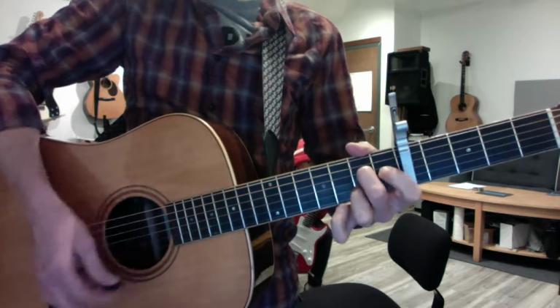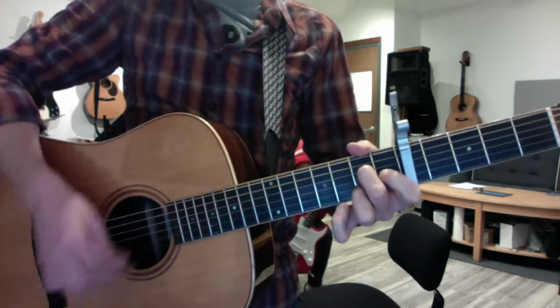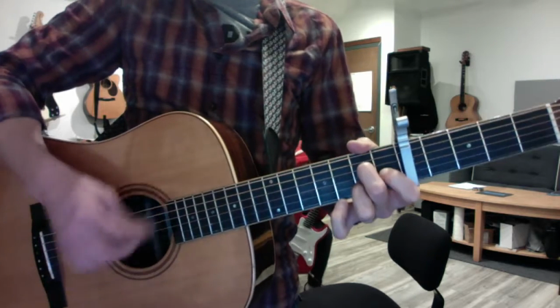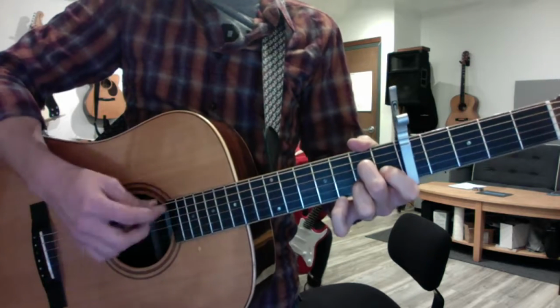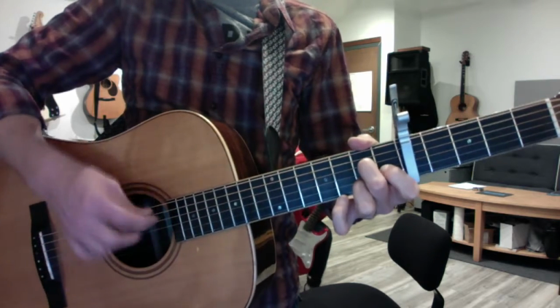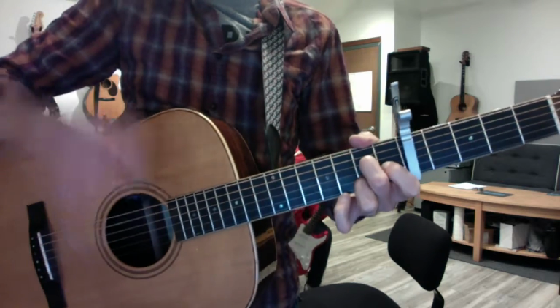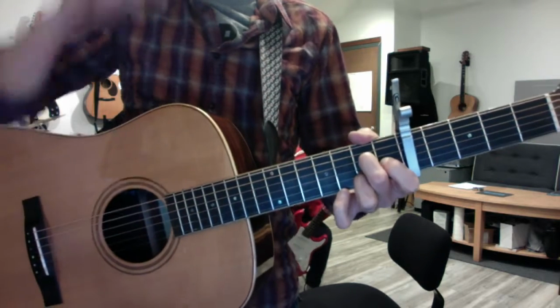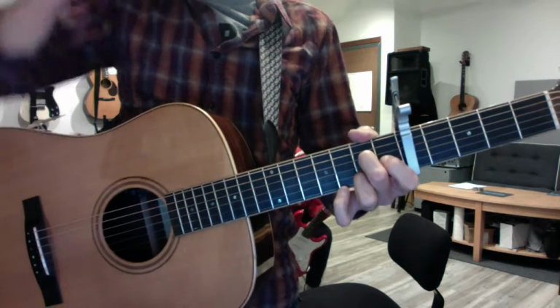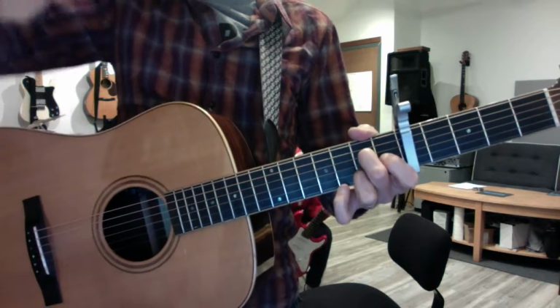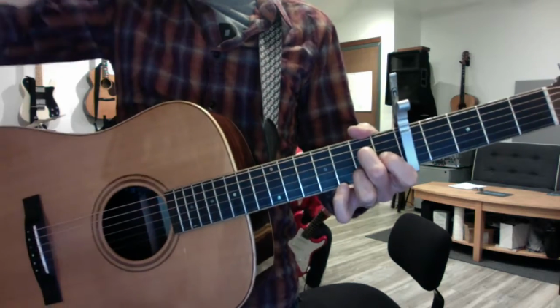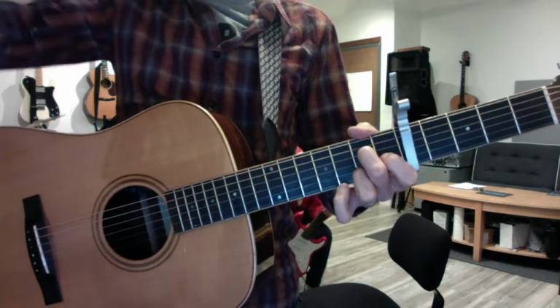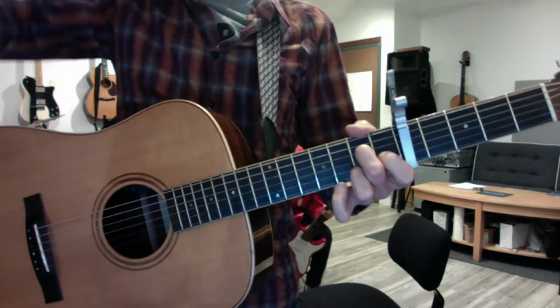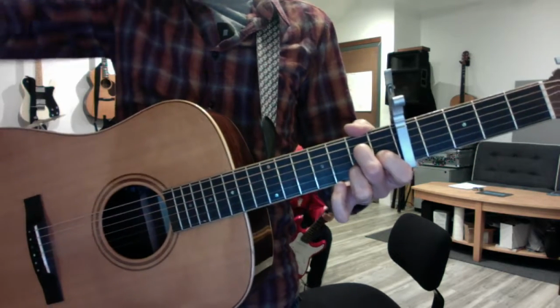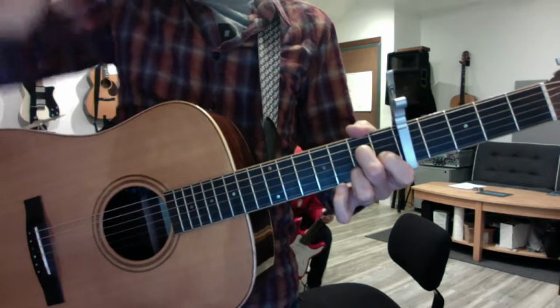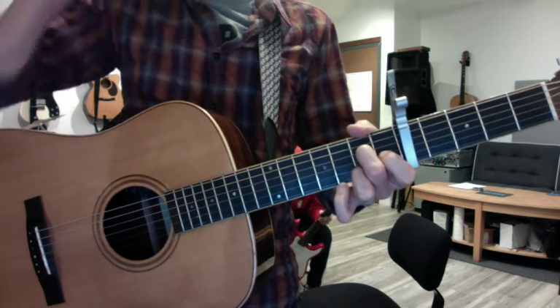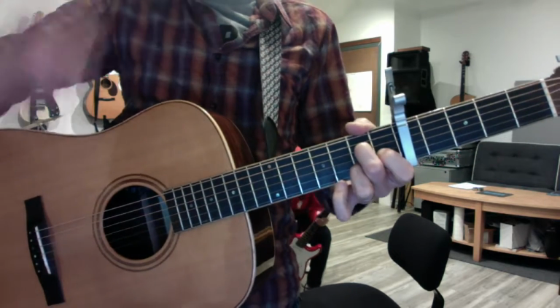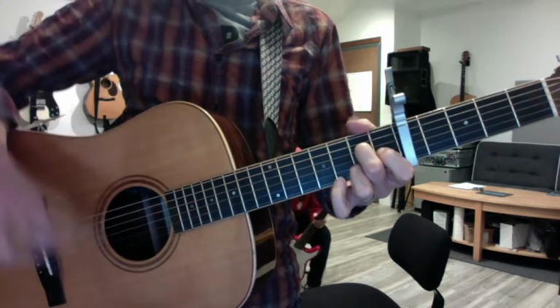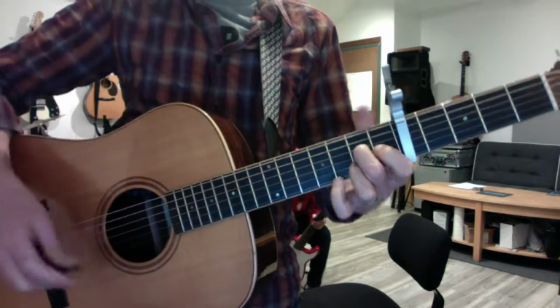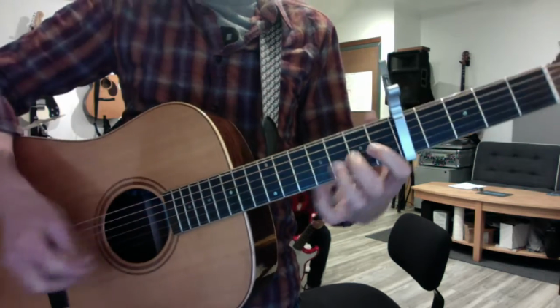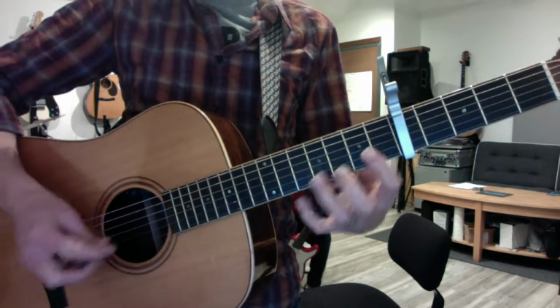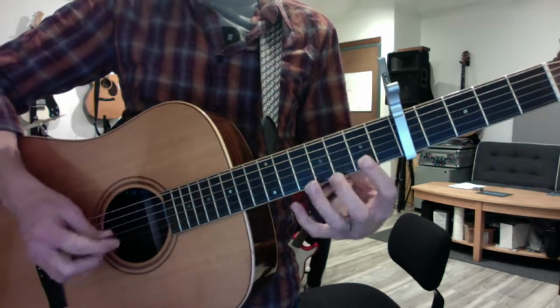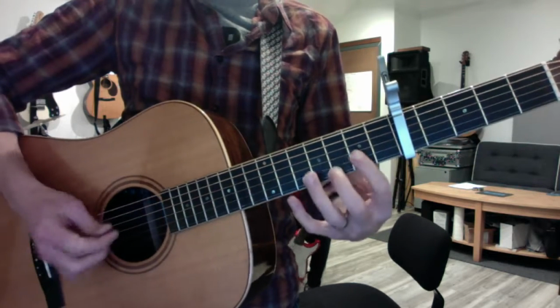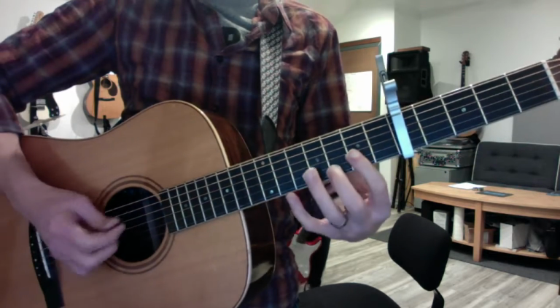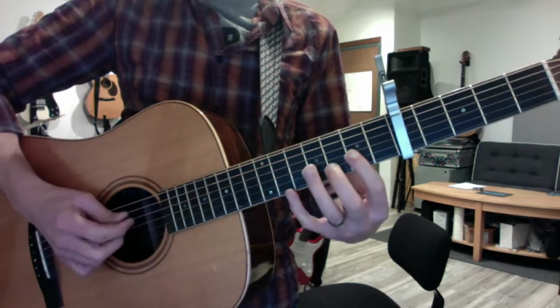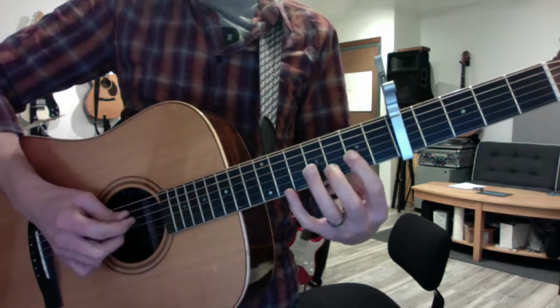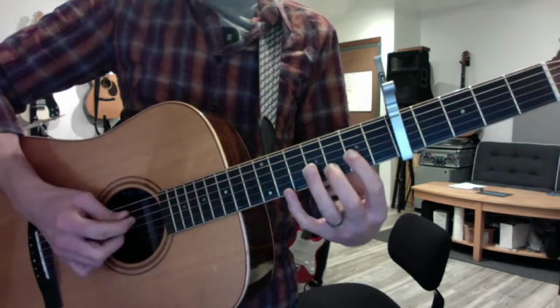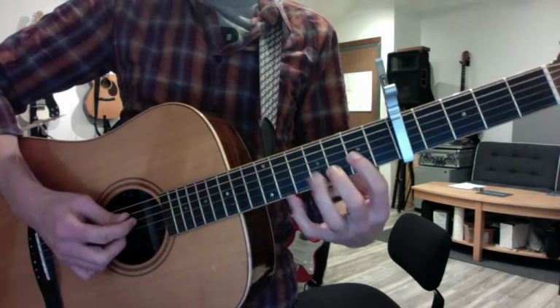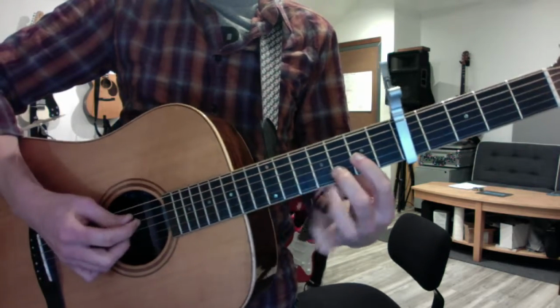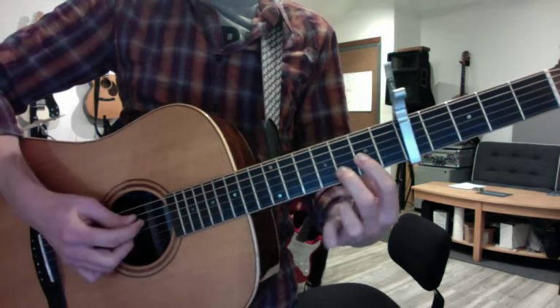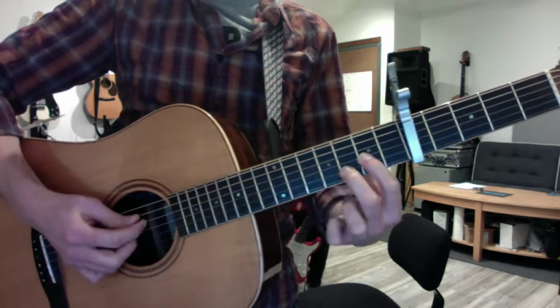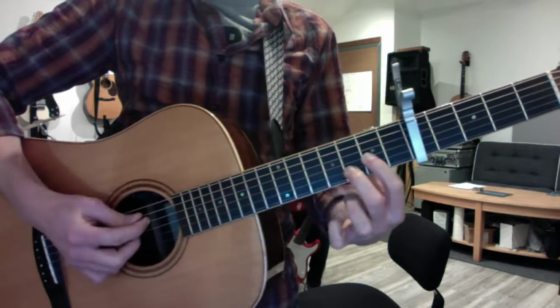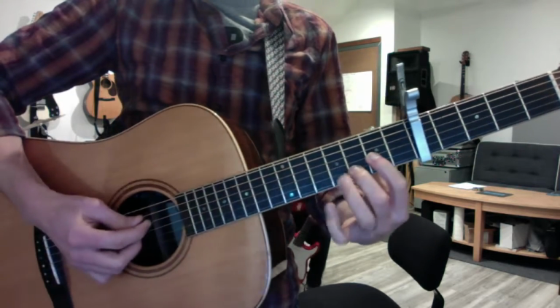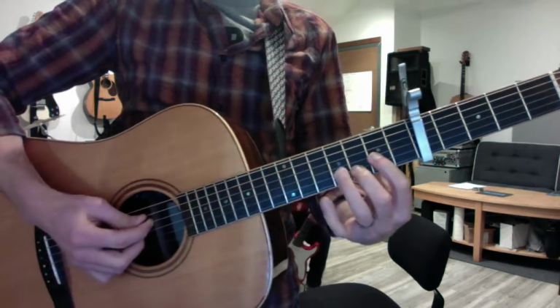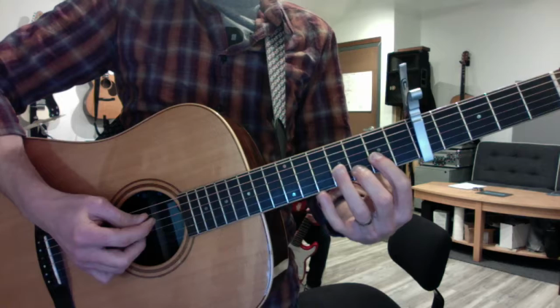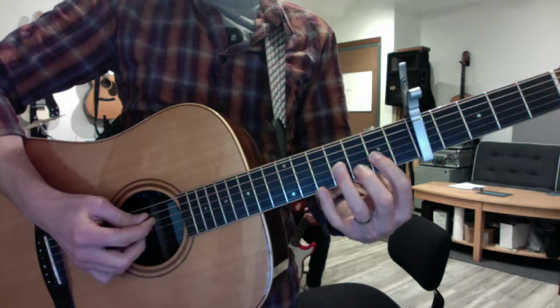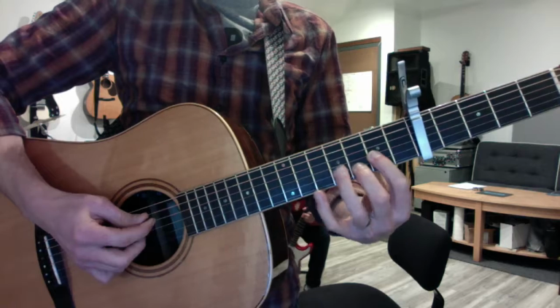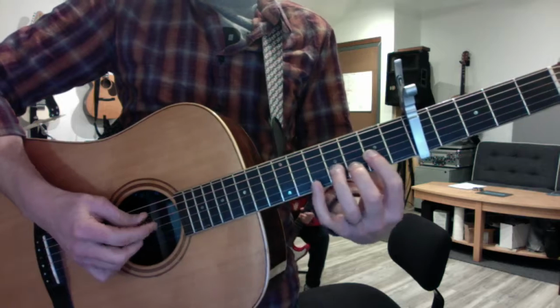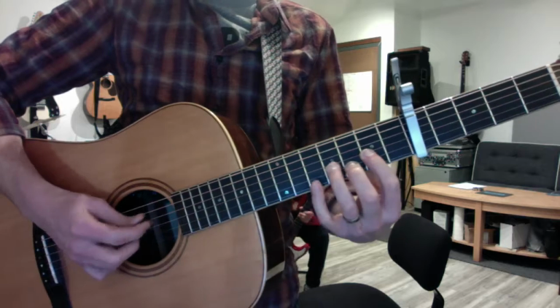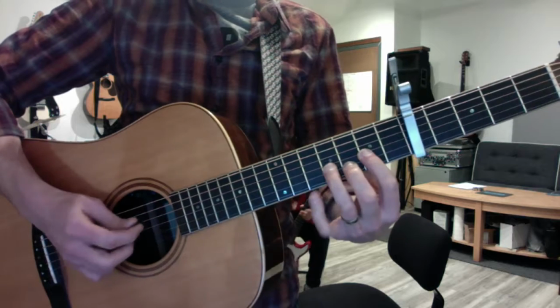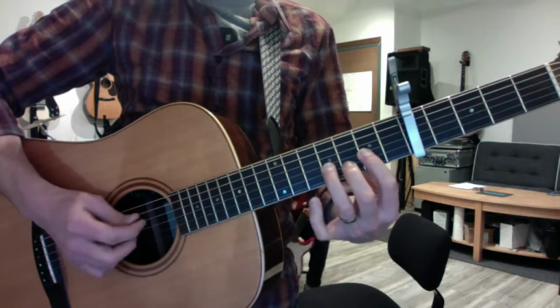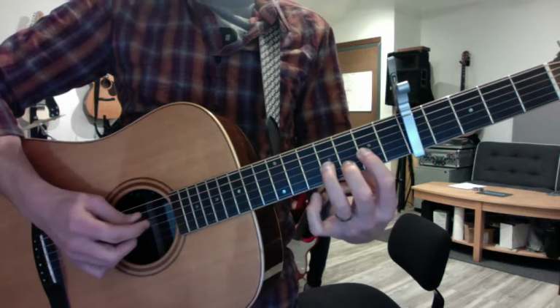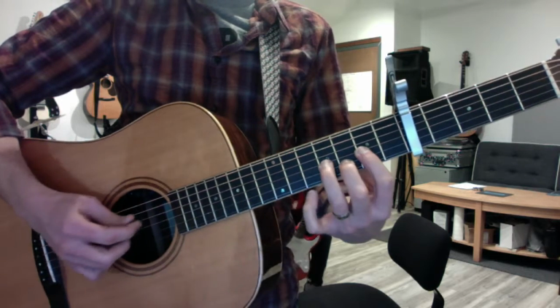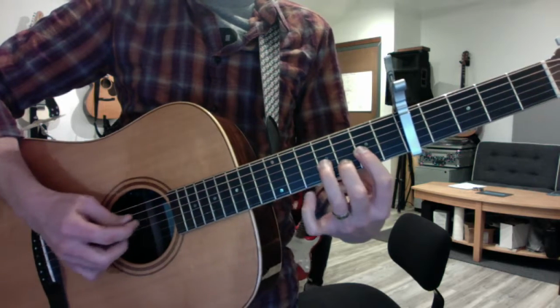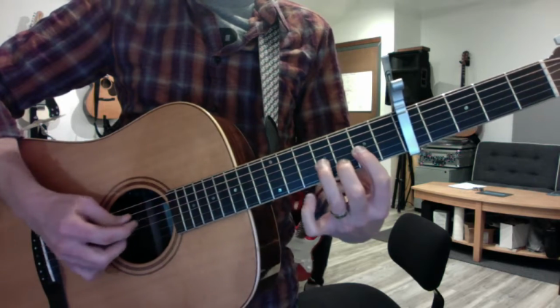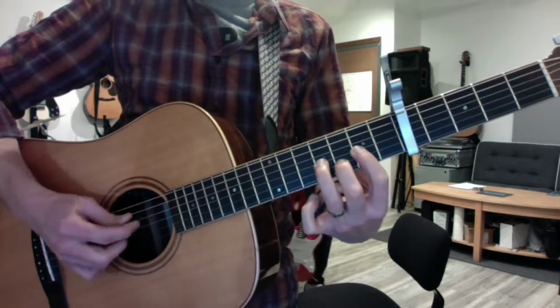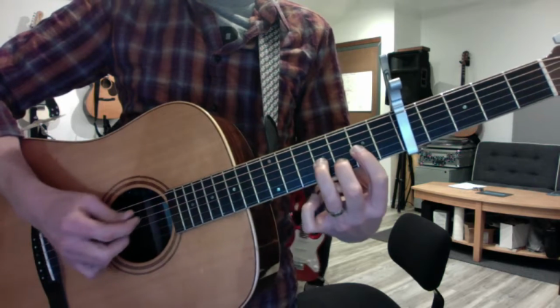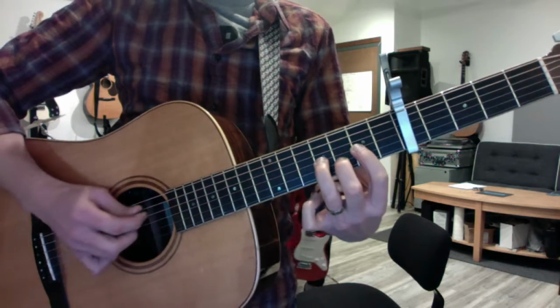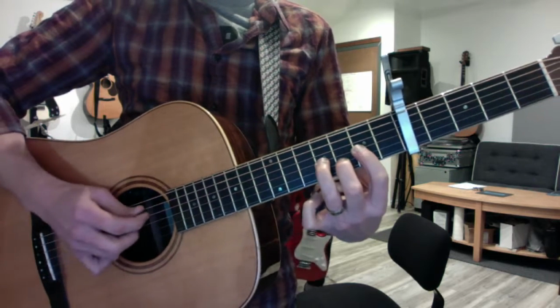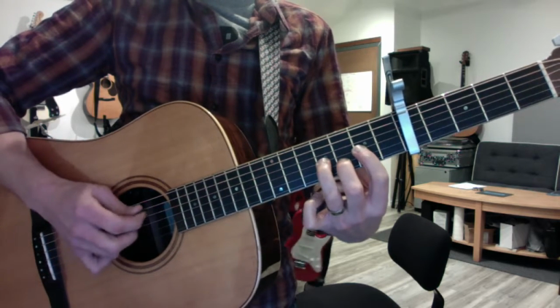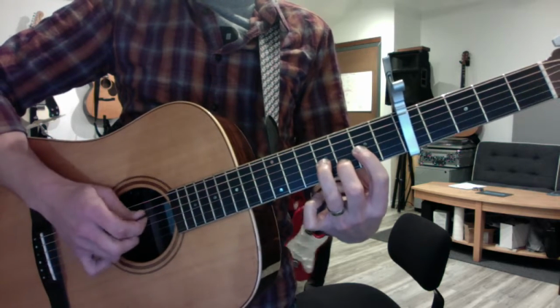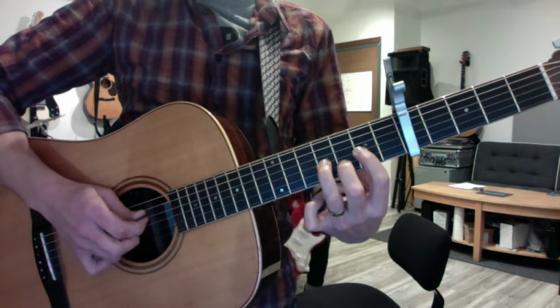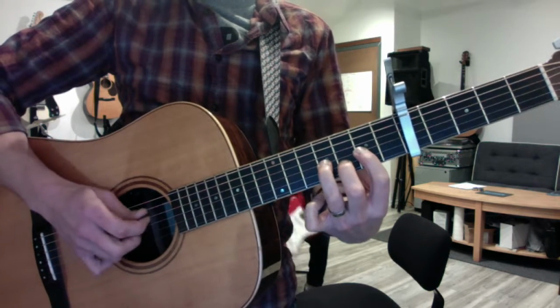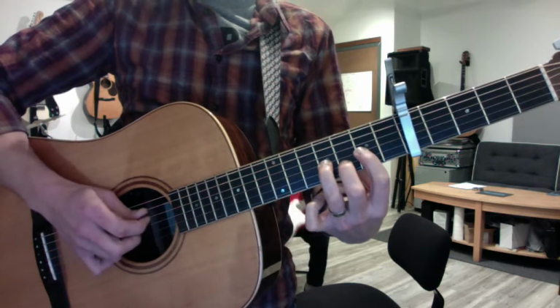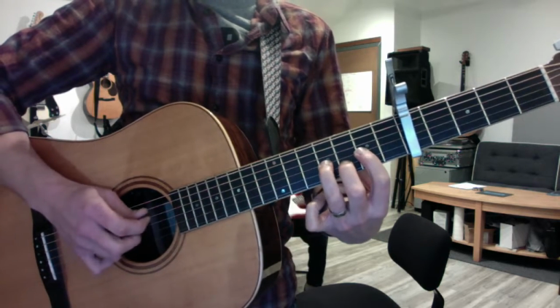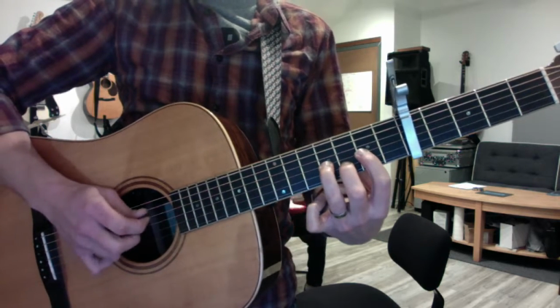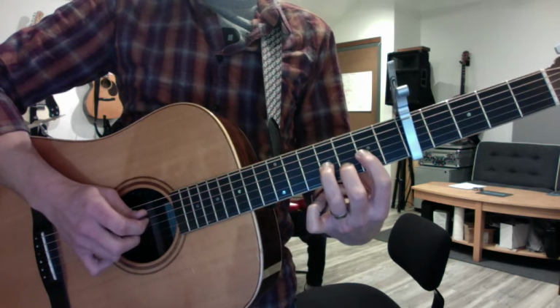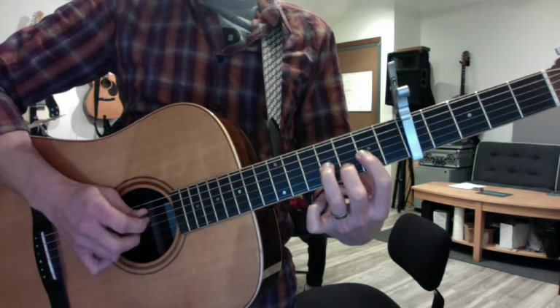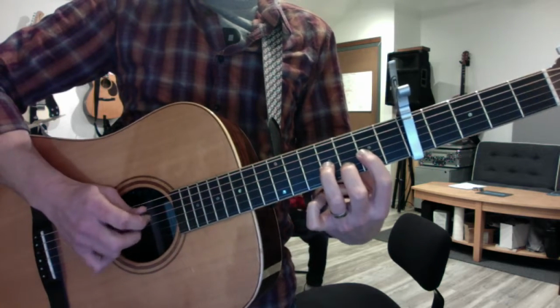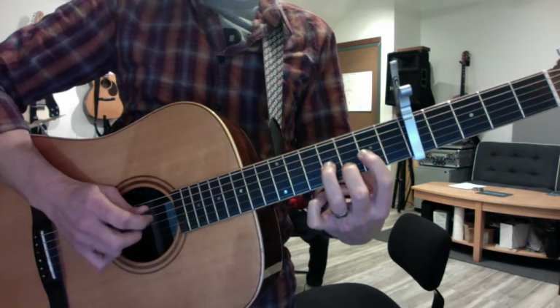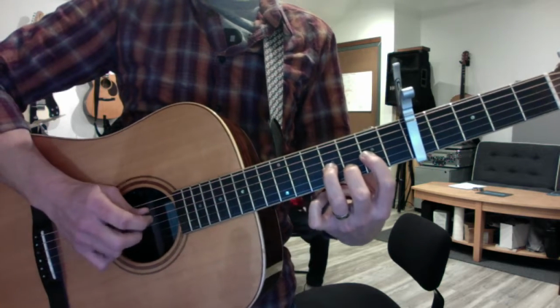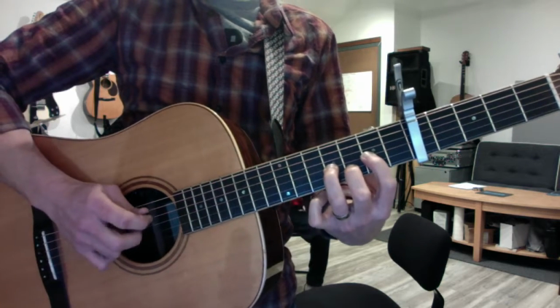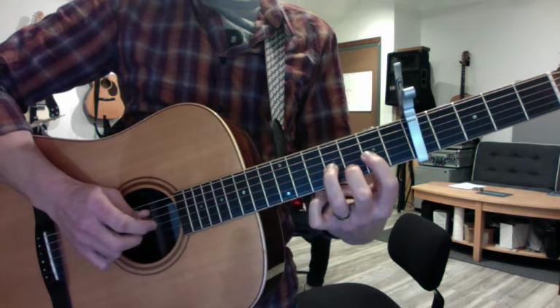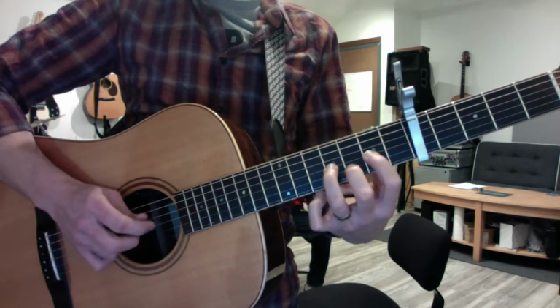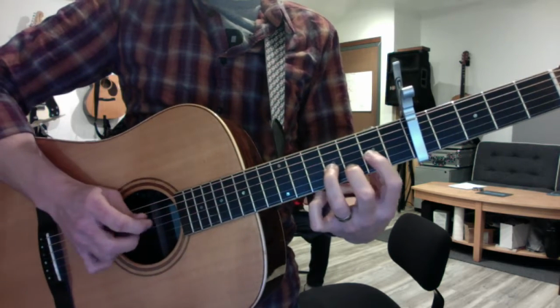And then for the verse, you're going to switch to your blues riffs with a reinforcing finger. Still focus on the low 2 strings of each pair.